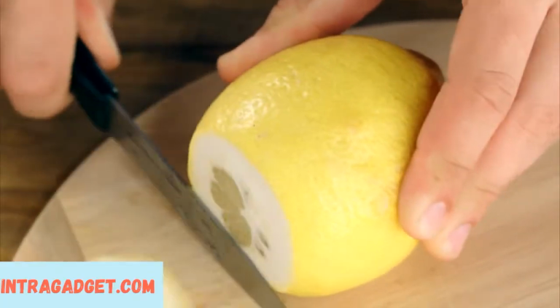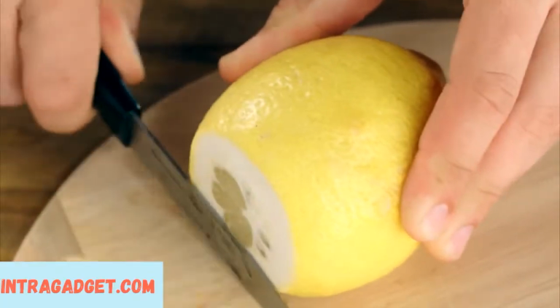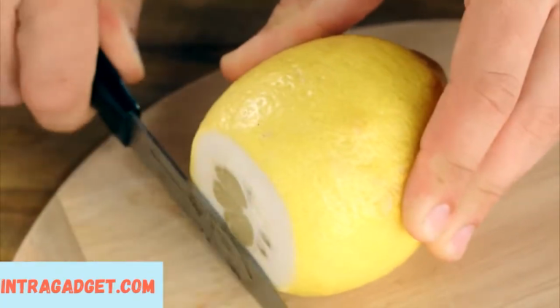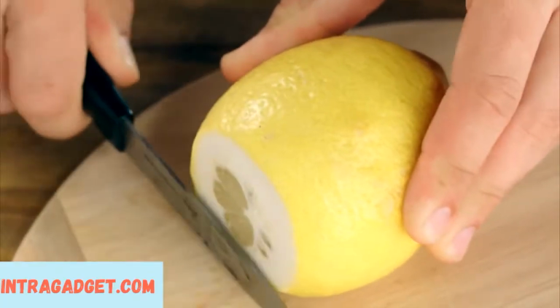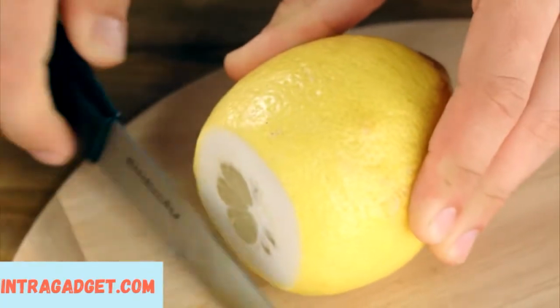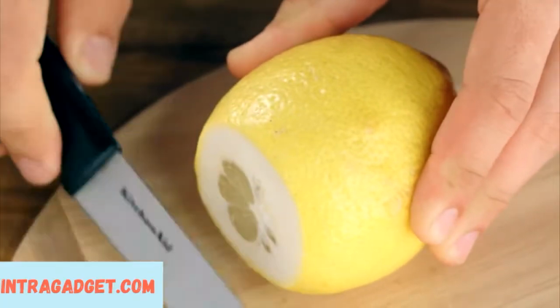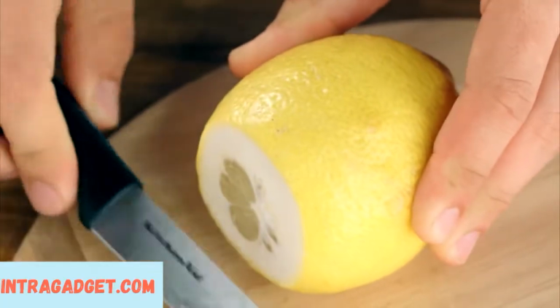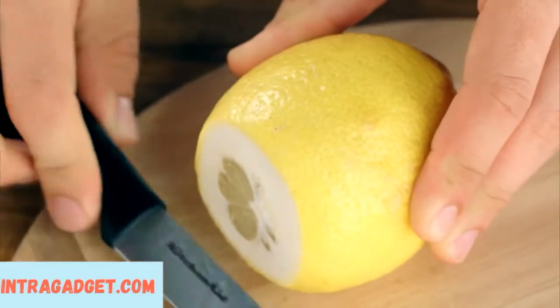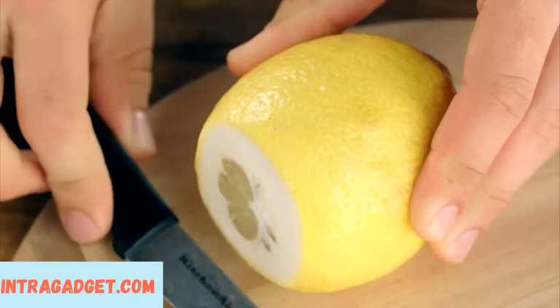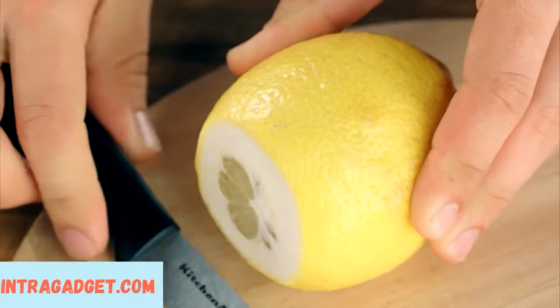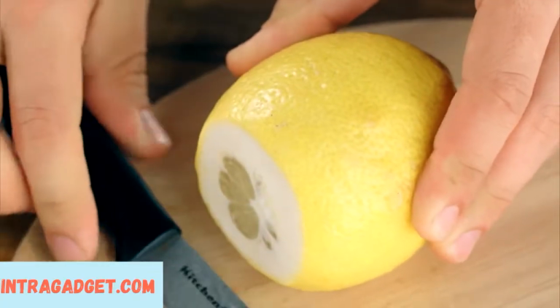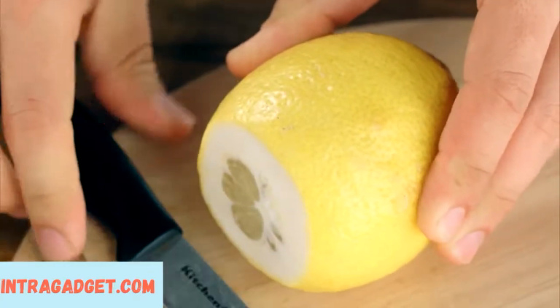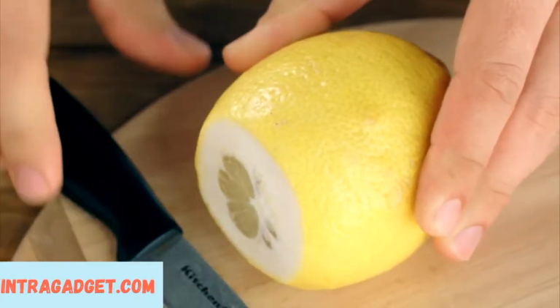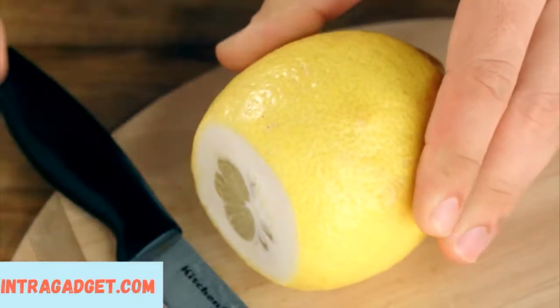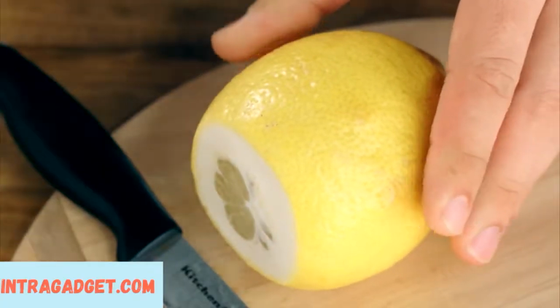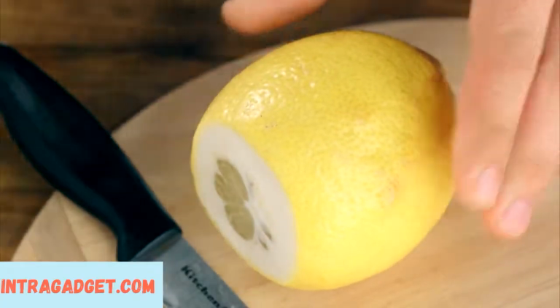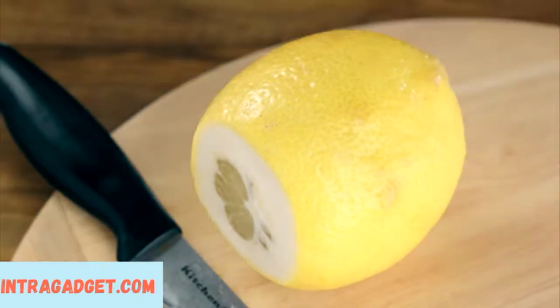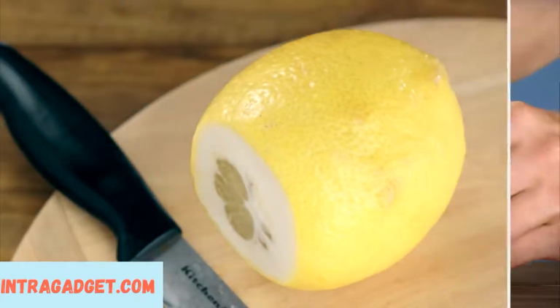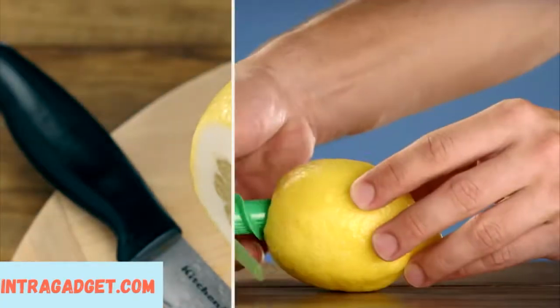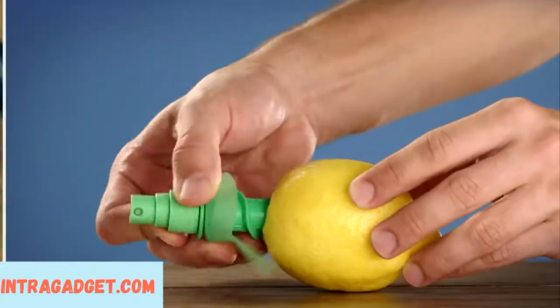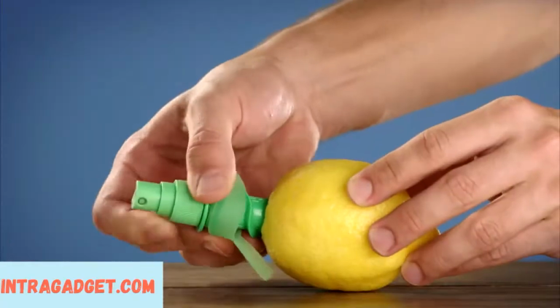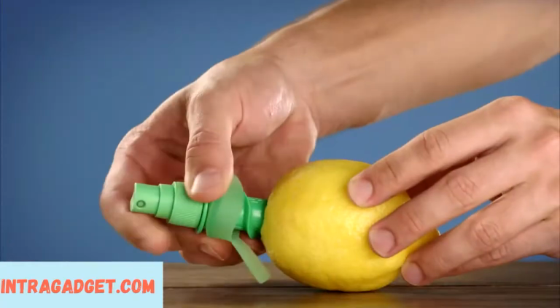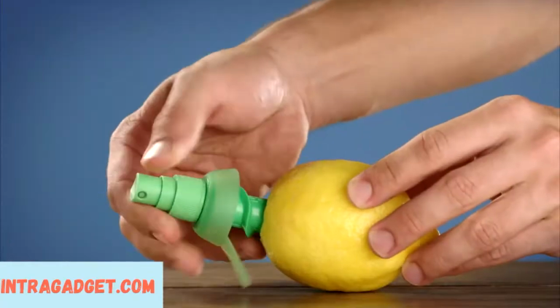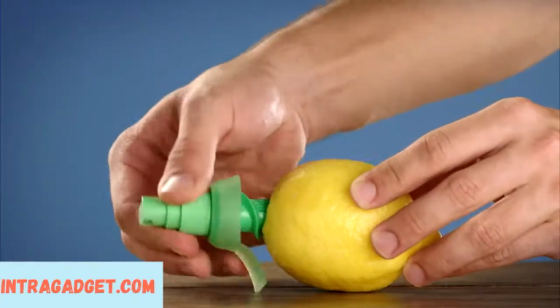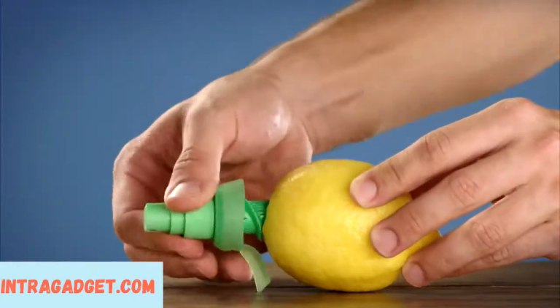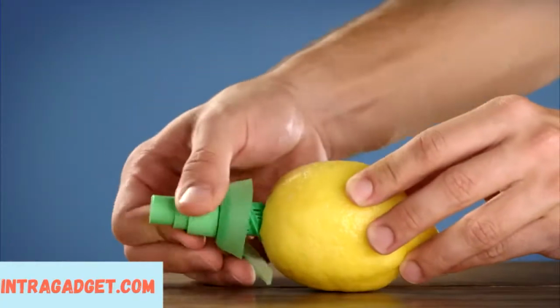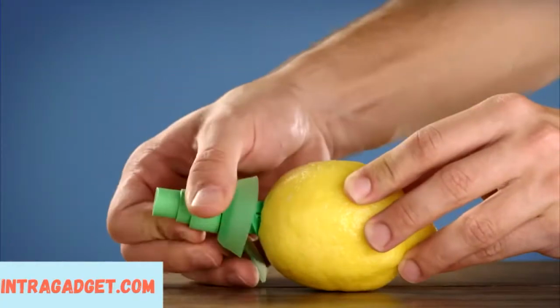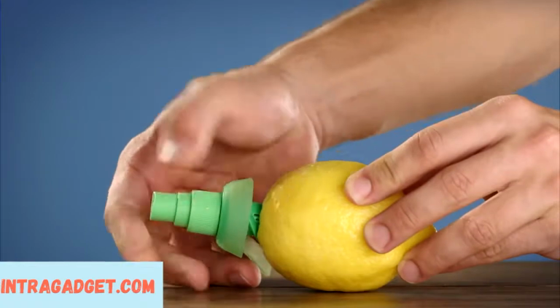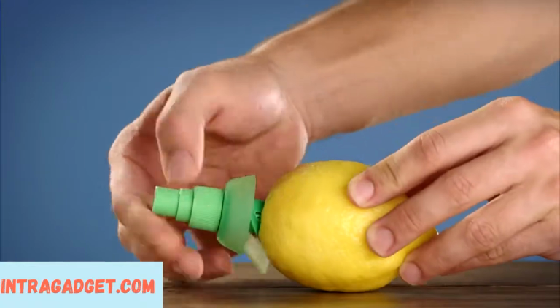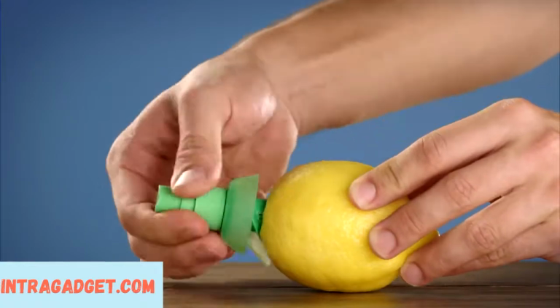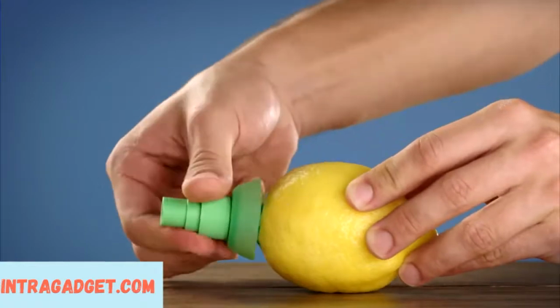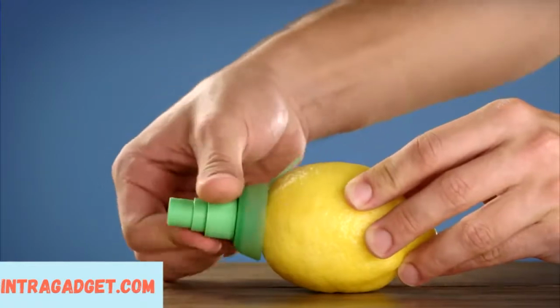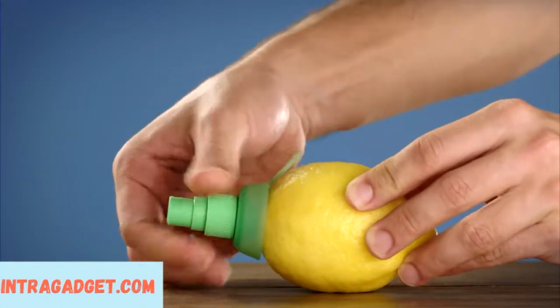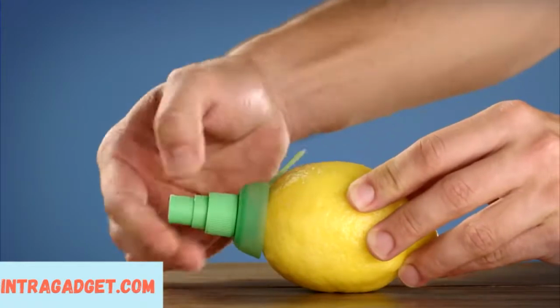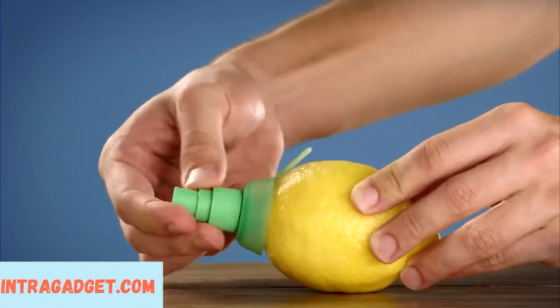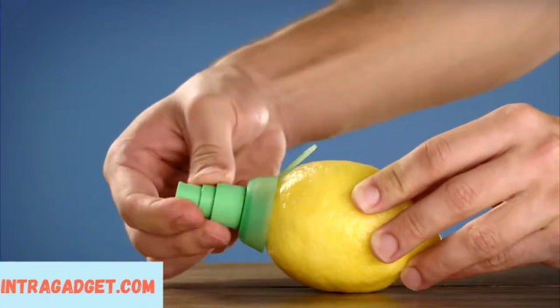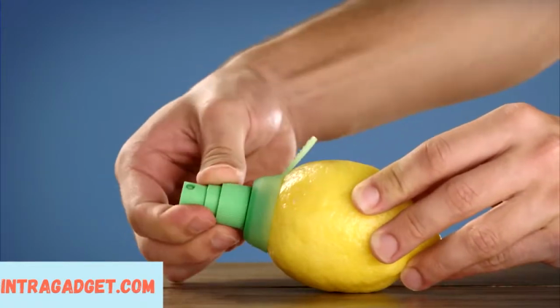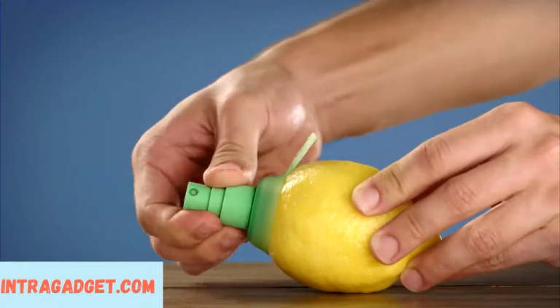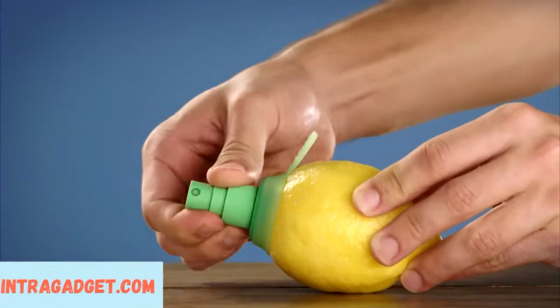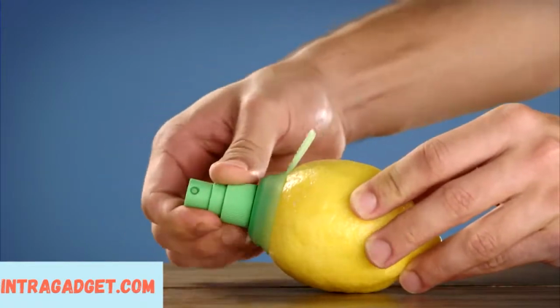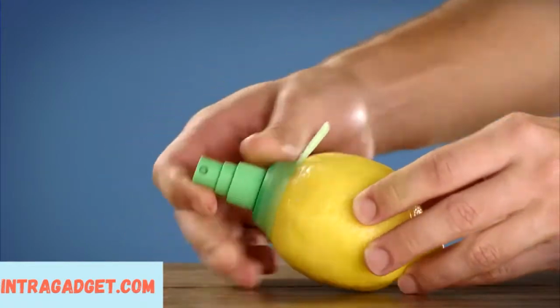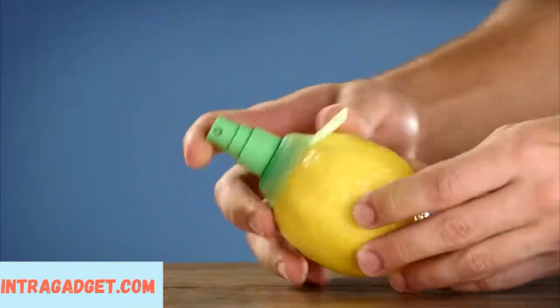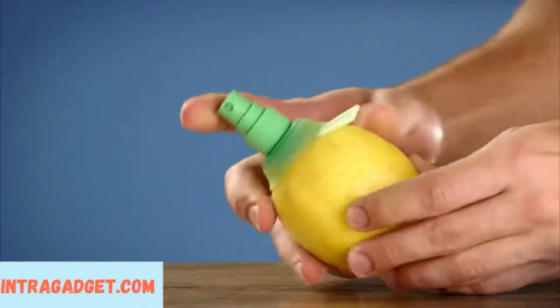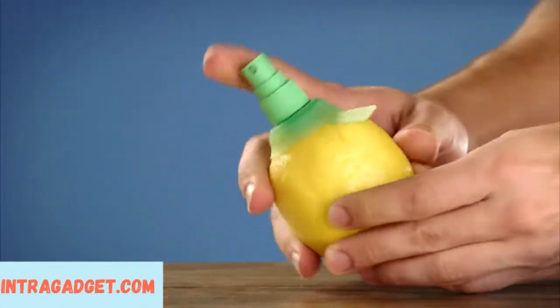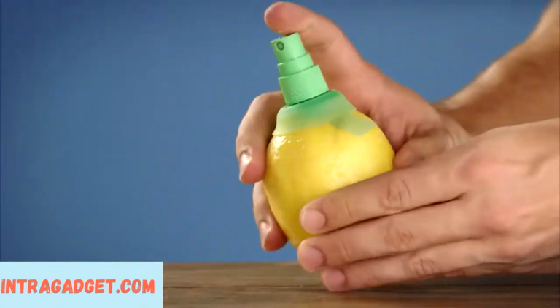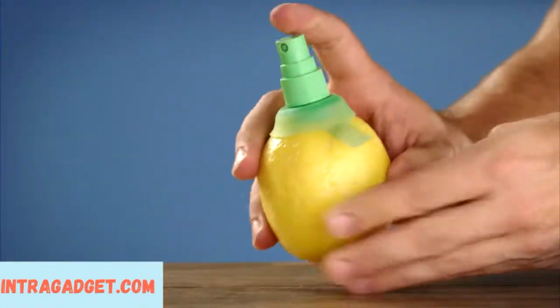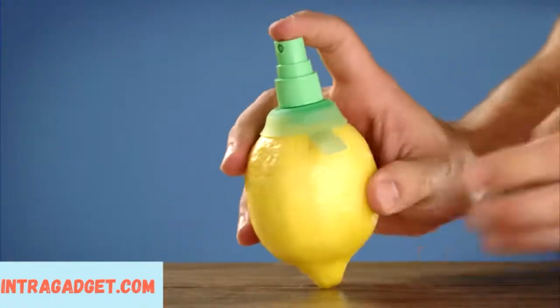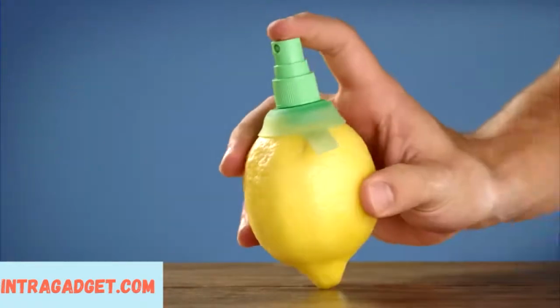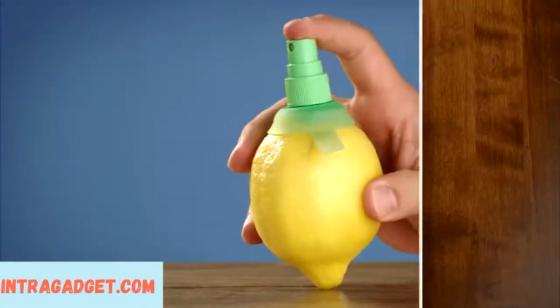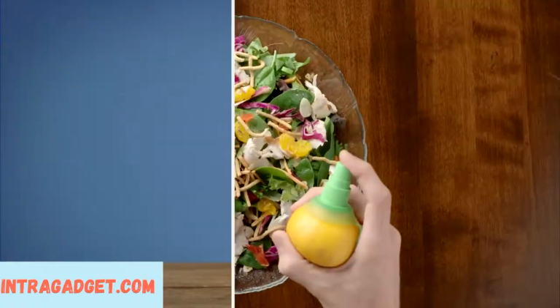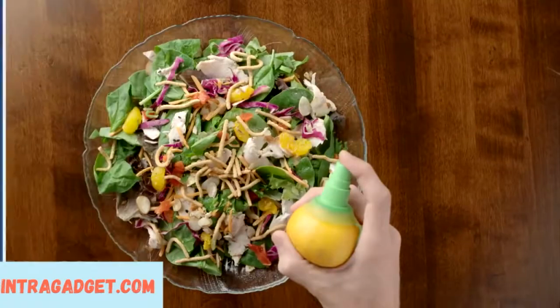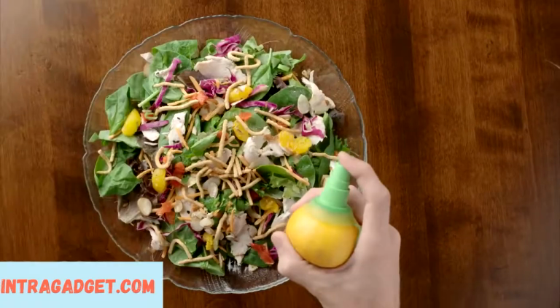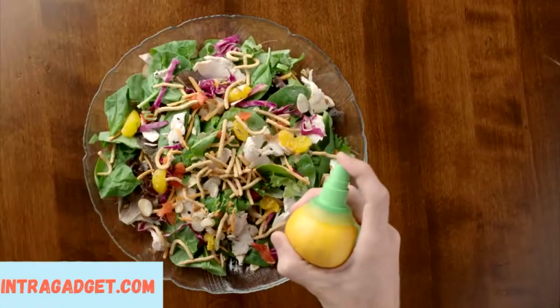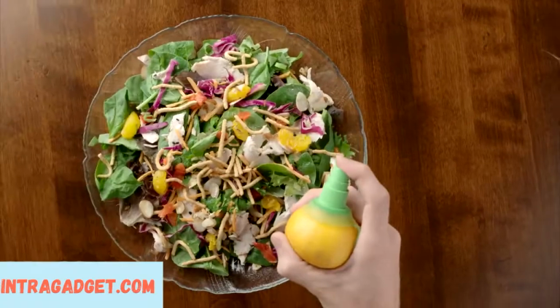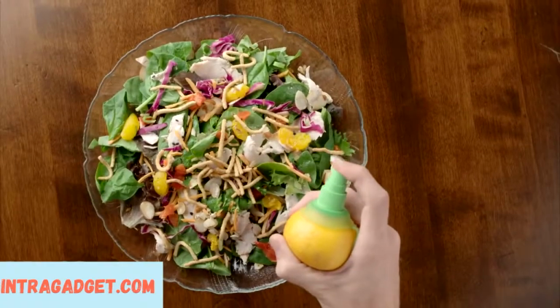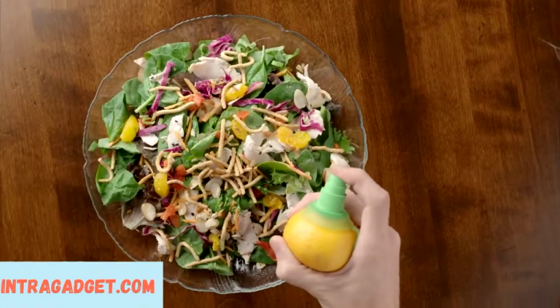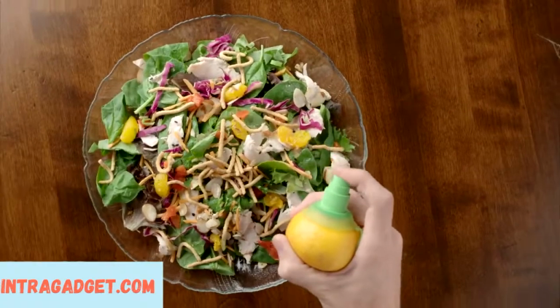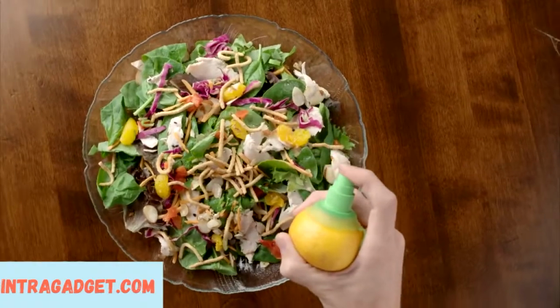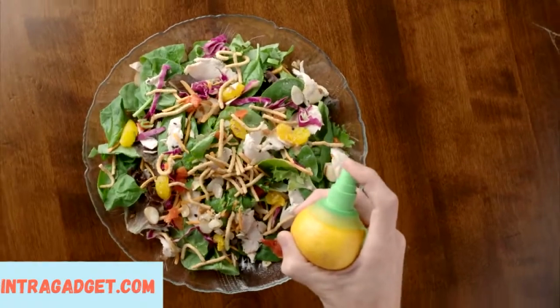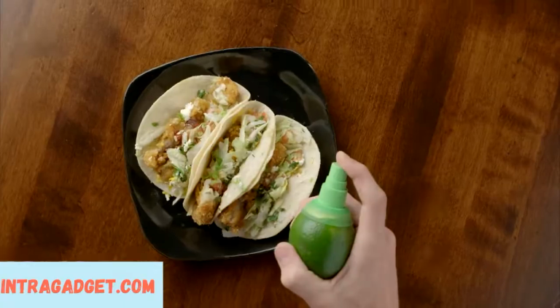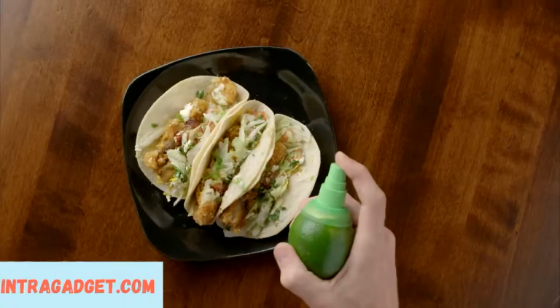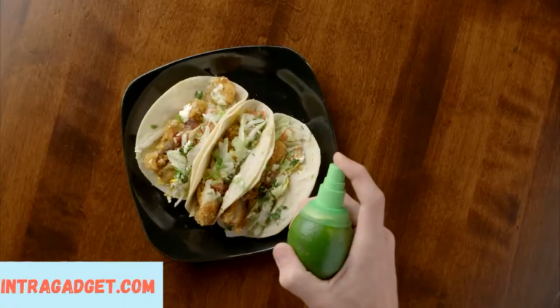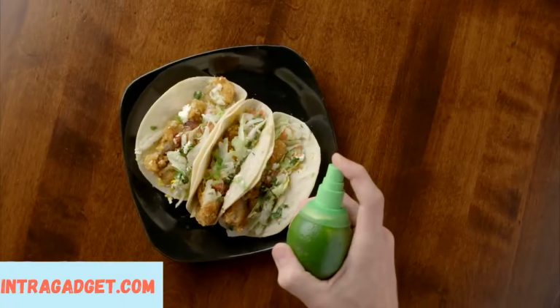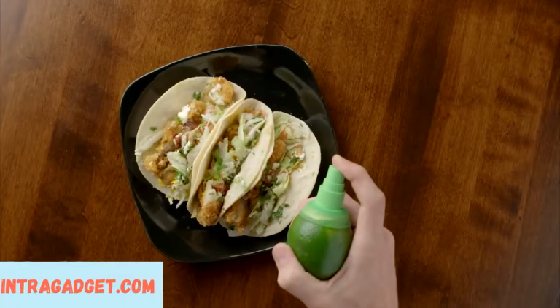To use the juice mister, simply remove the top from your ripe fruit and screw it in. Then with a simple press, you're ready to season salads, tacos,